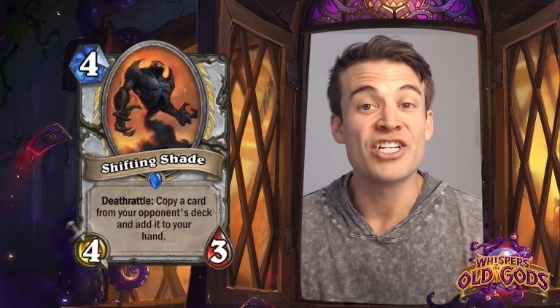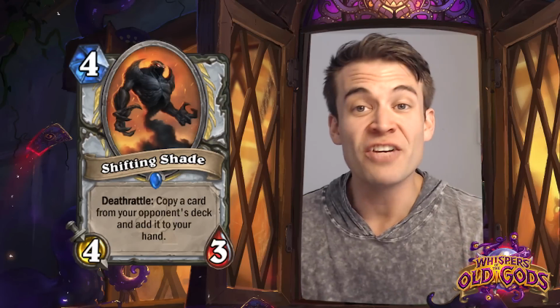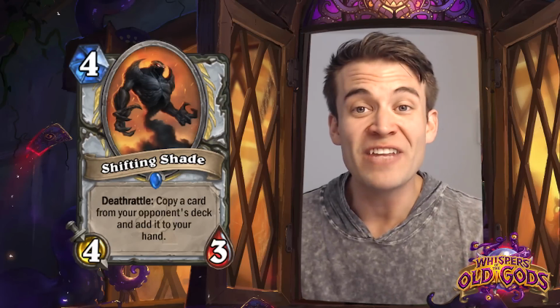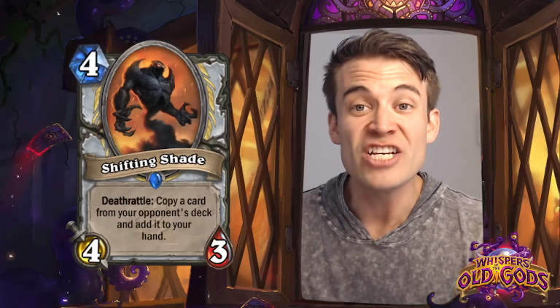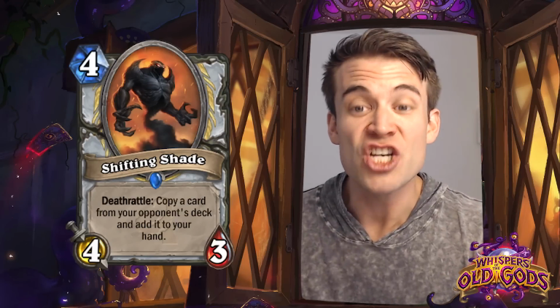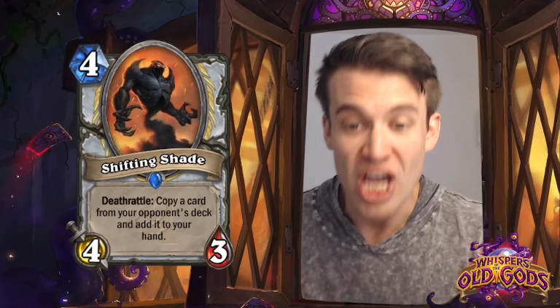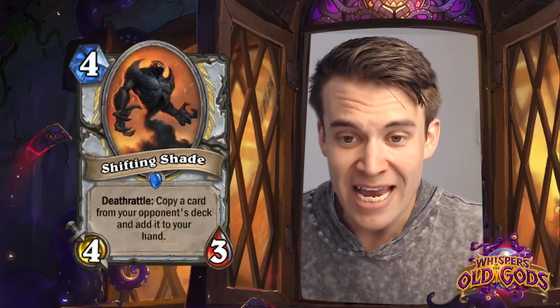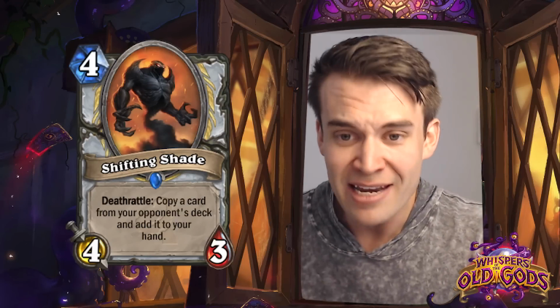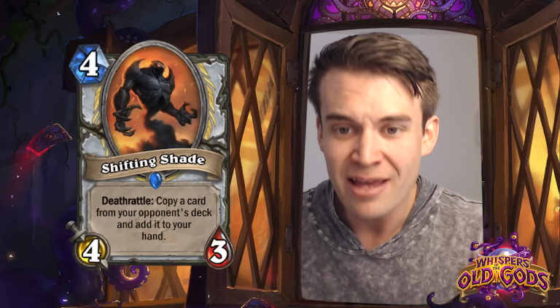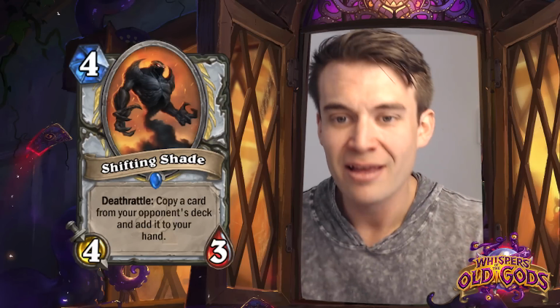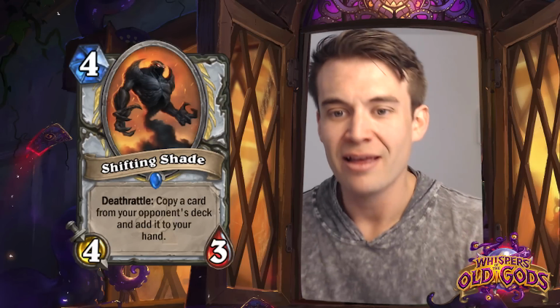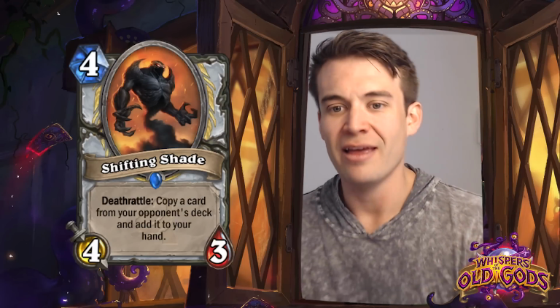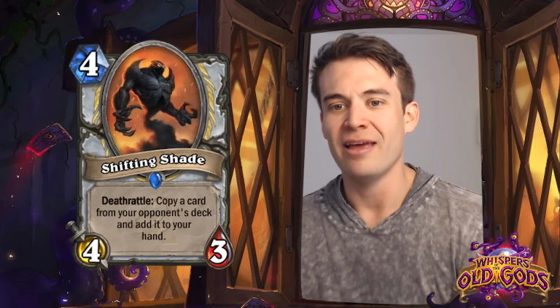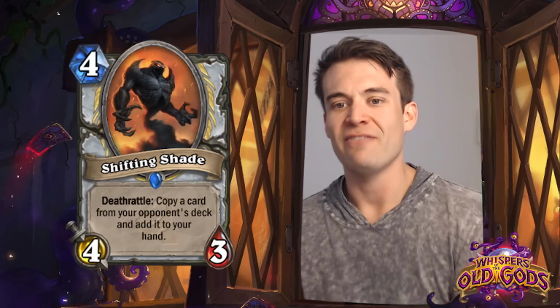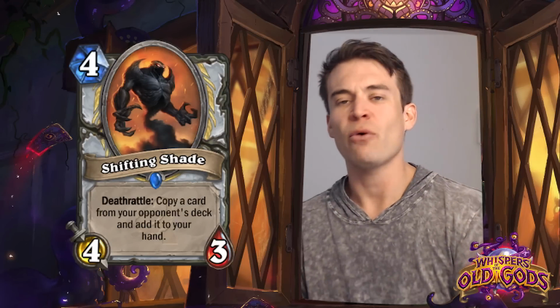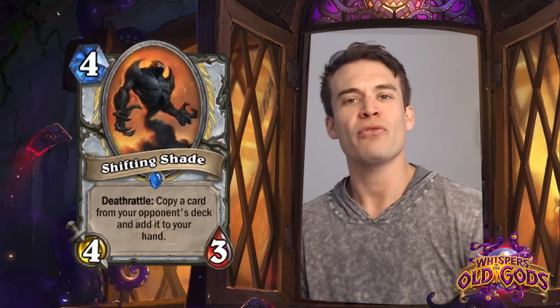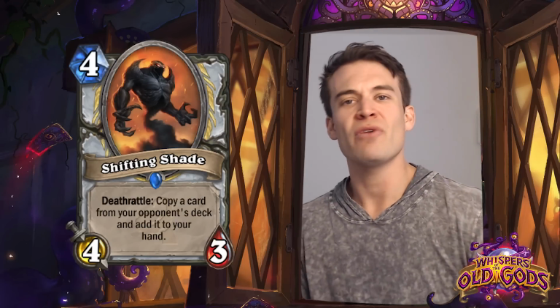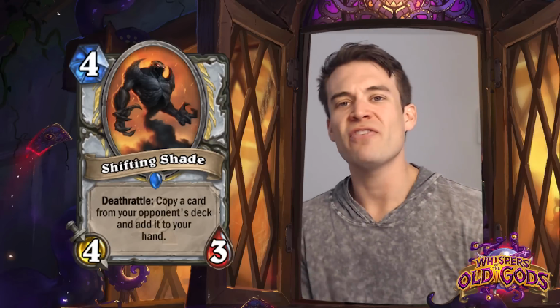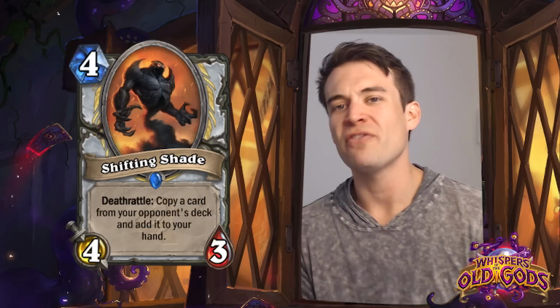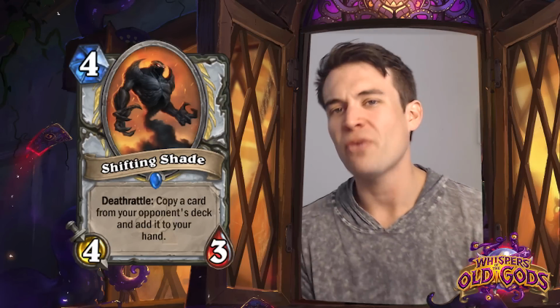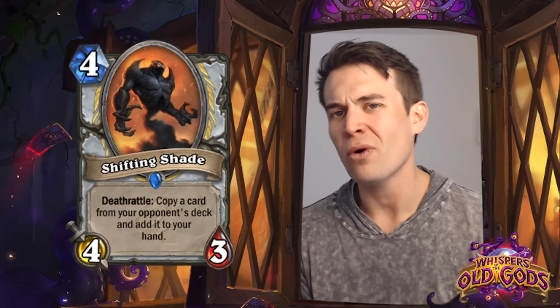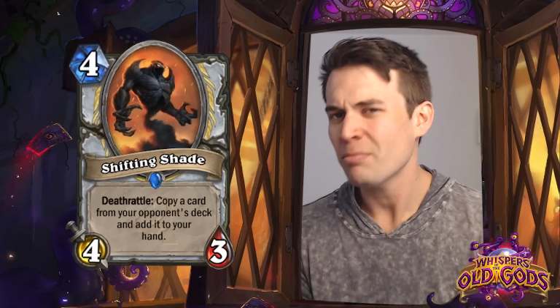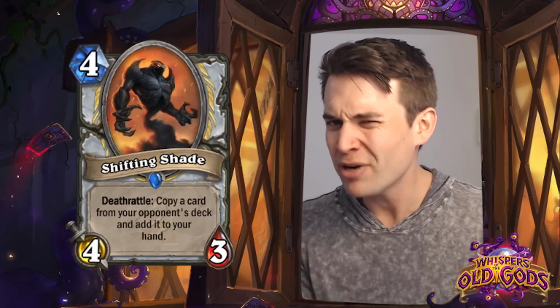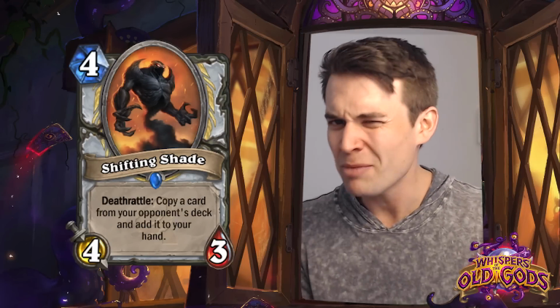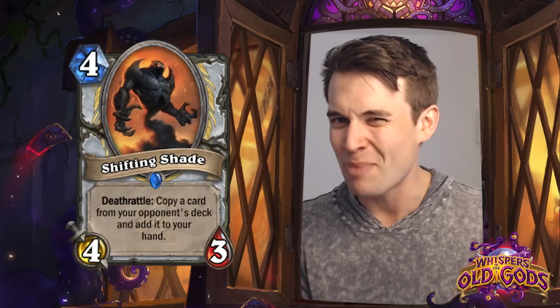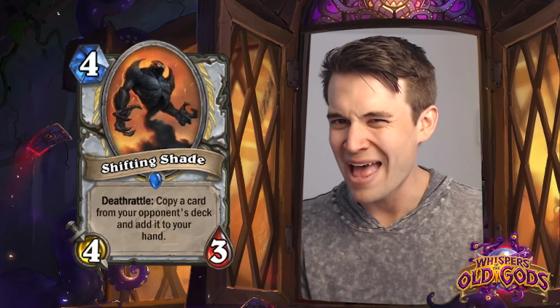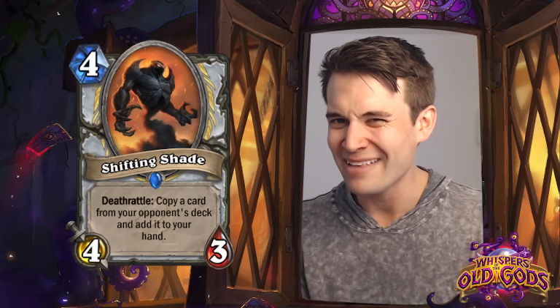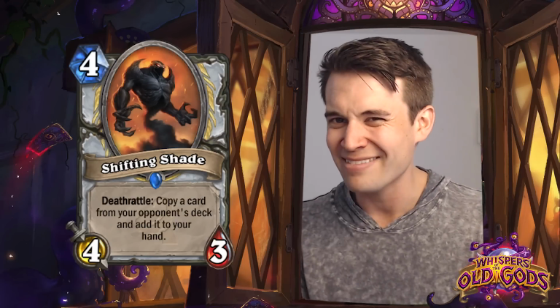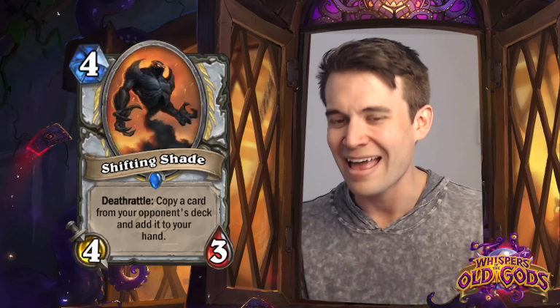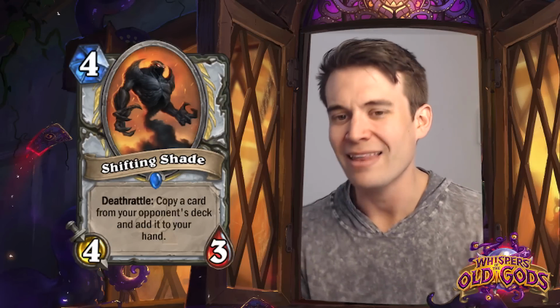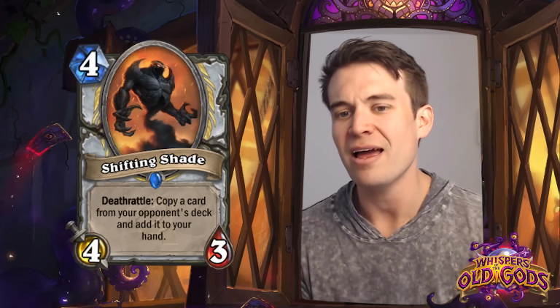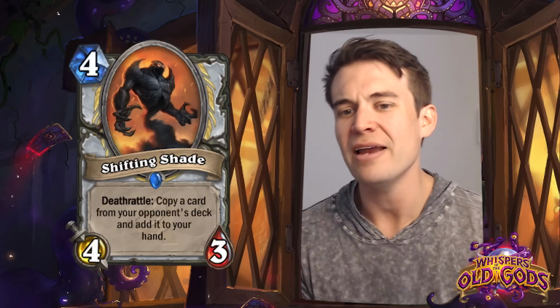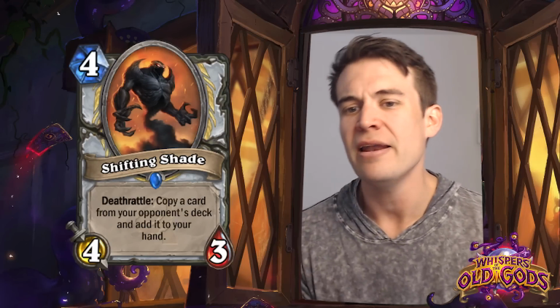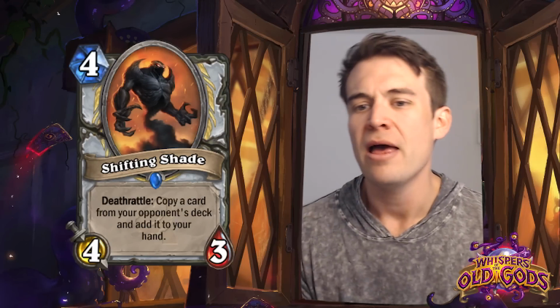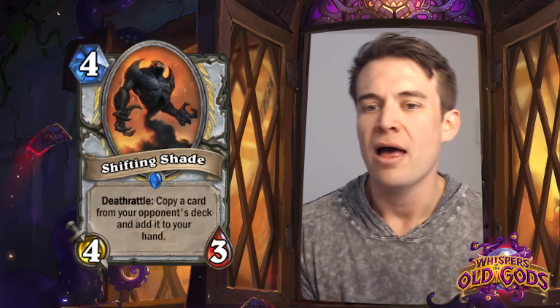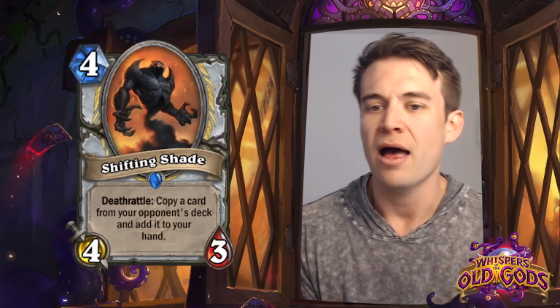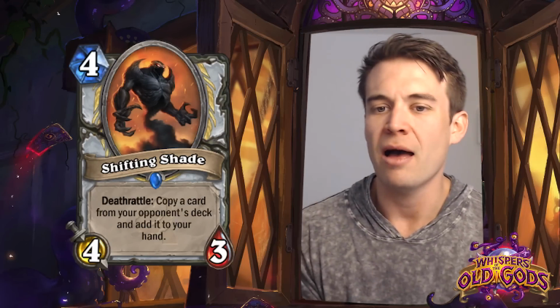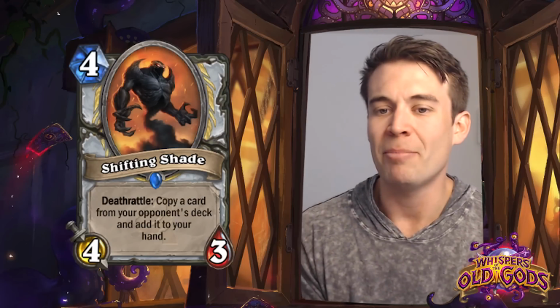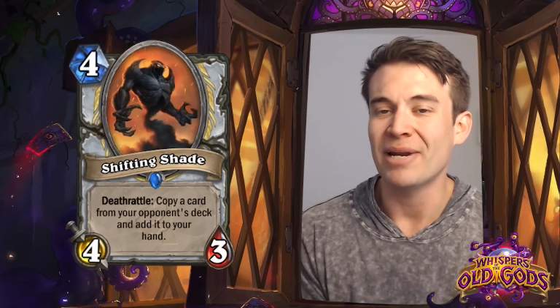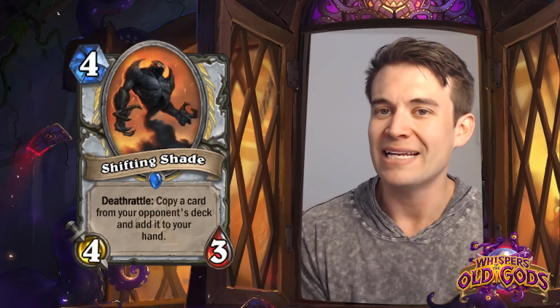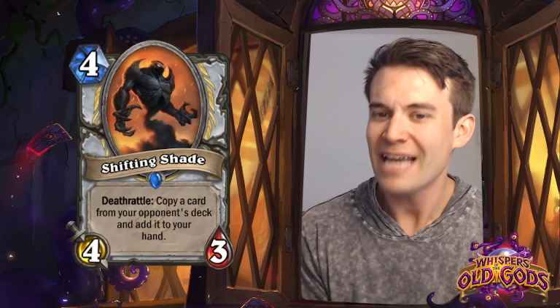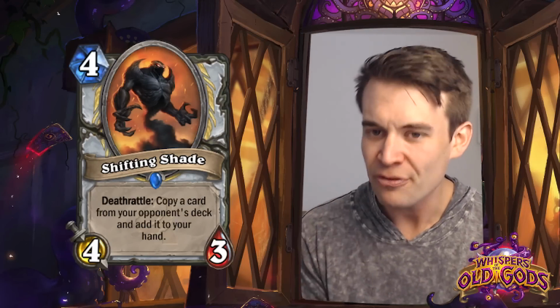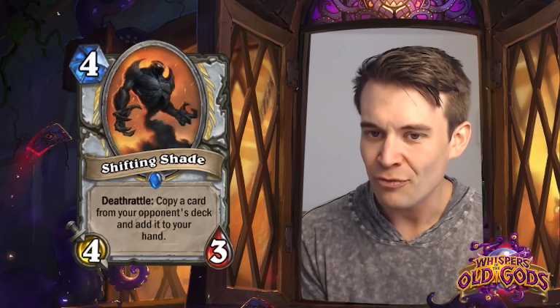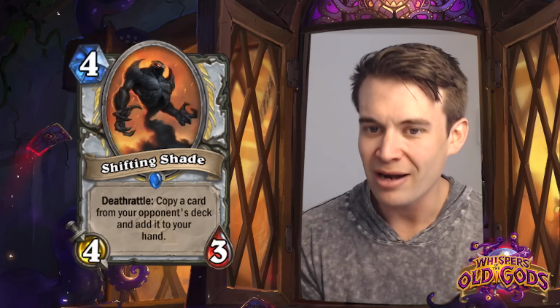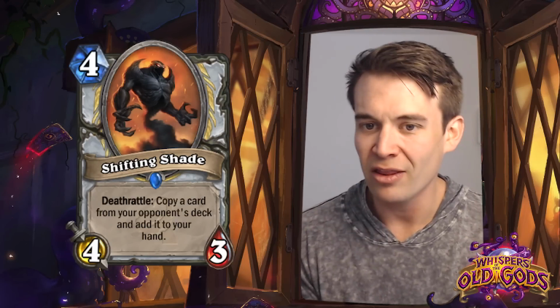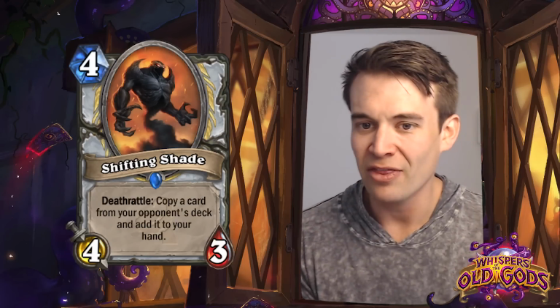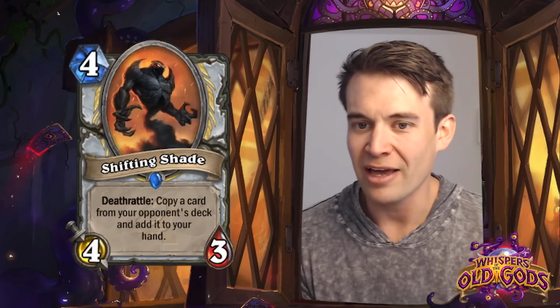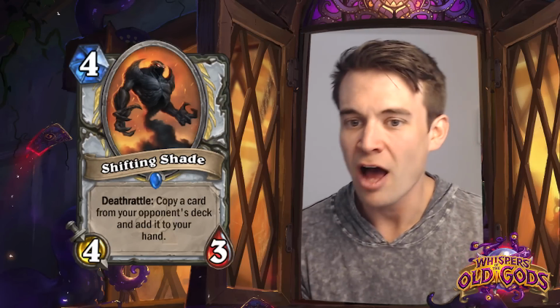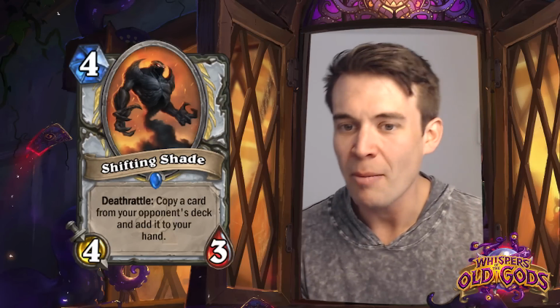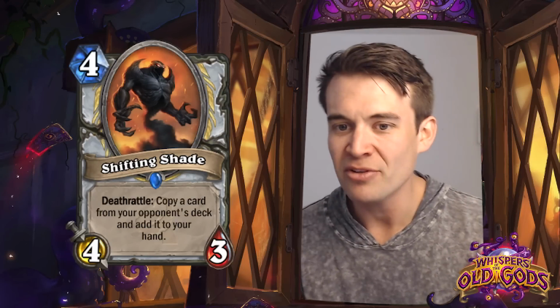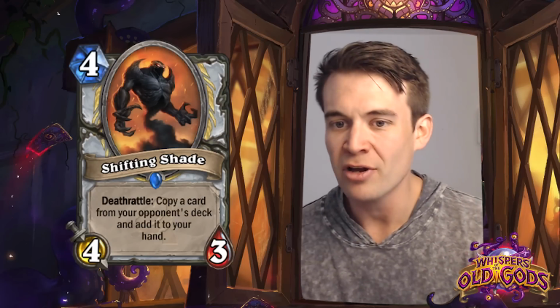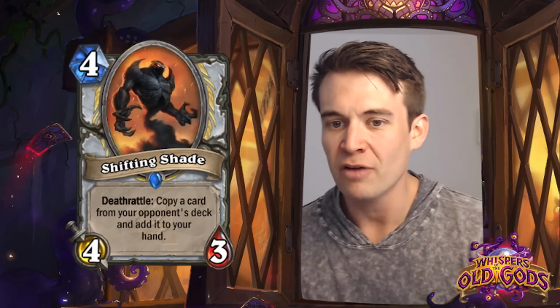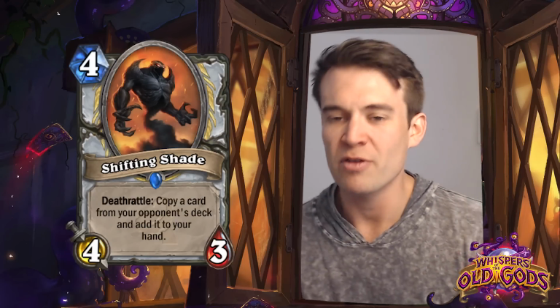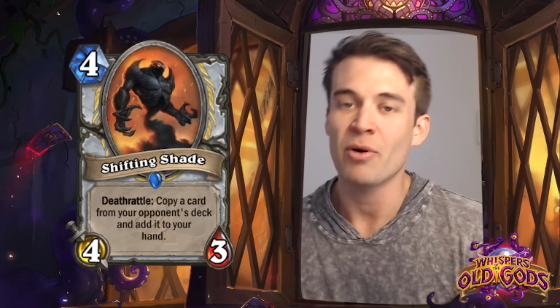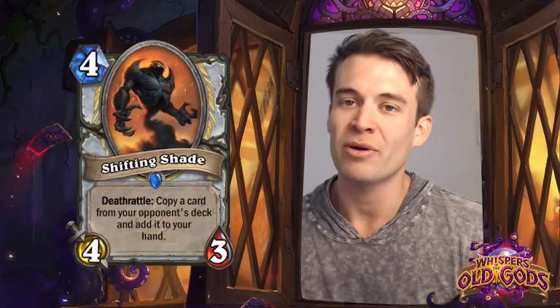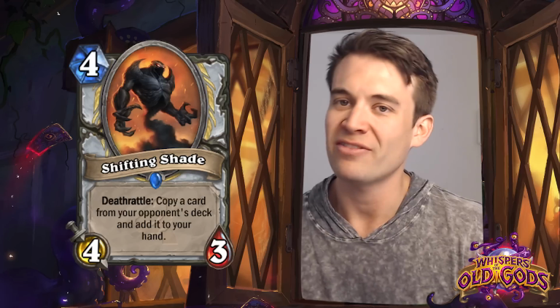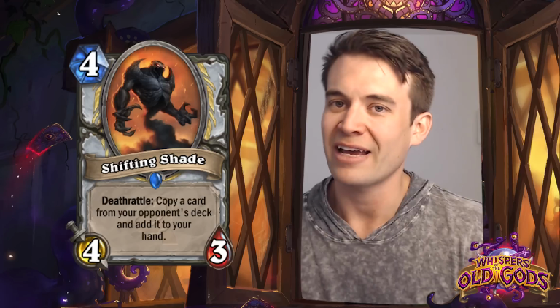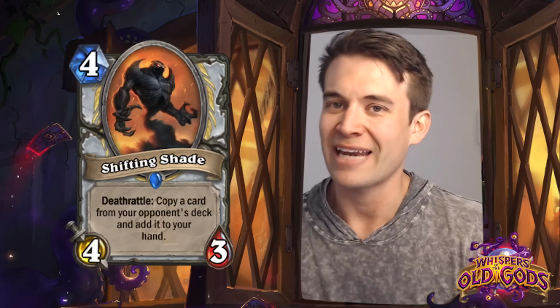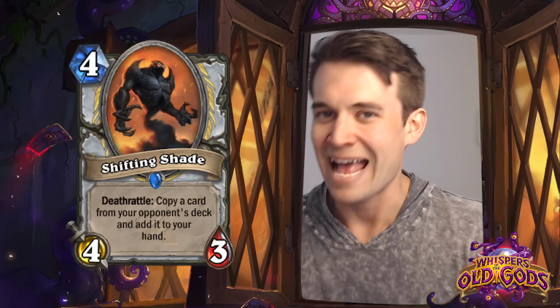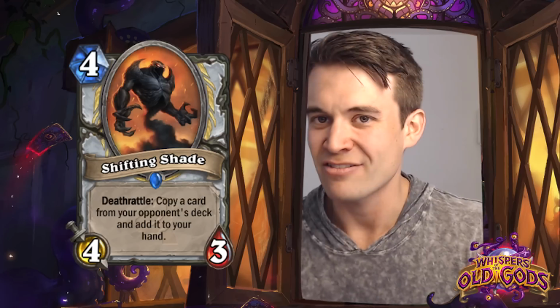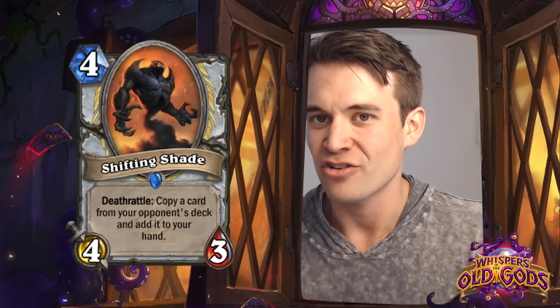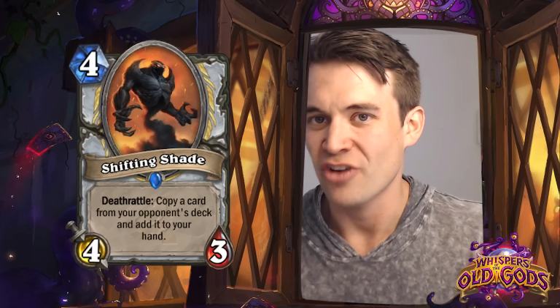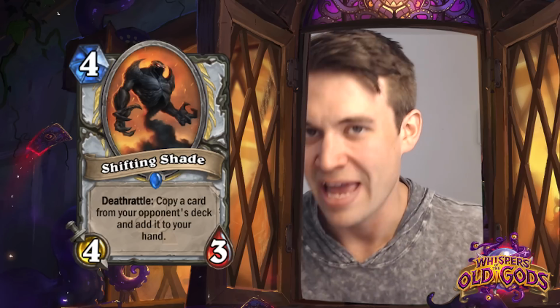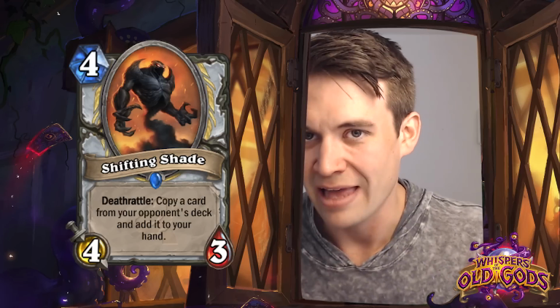Shifting Shade, a 4-3 for 4 - pretty bad stat line - but a Deathrattle that copies a card from your opponent's deck and adds it to your hand.